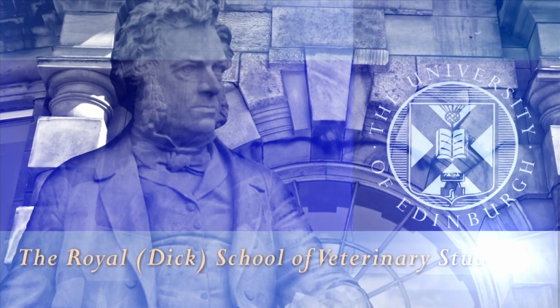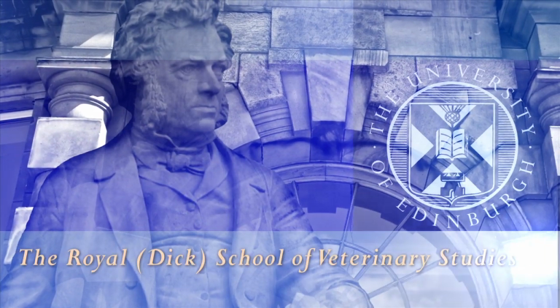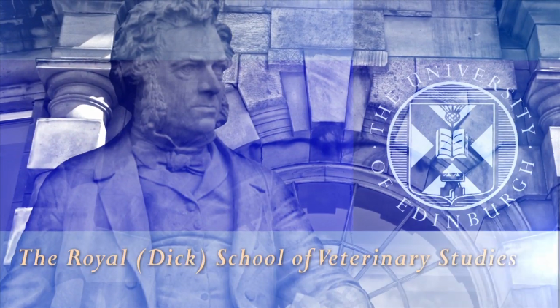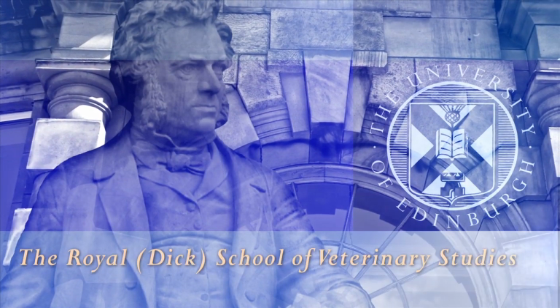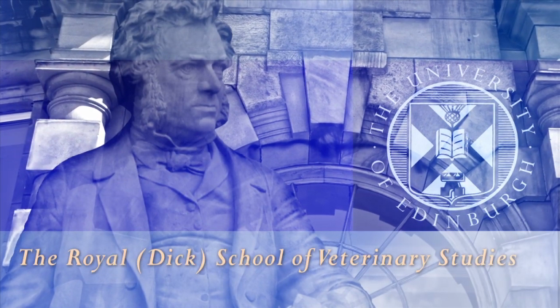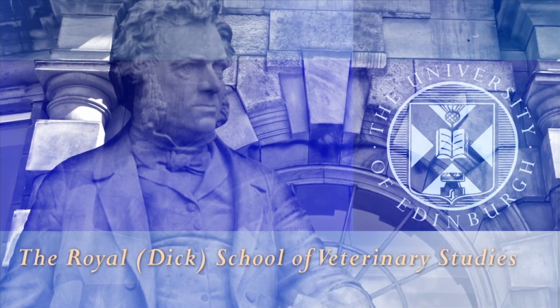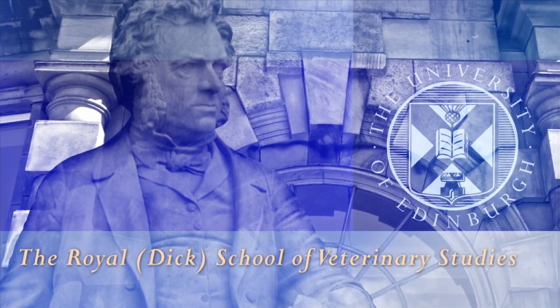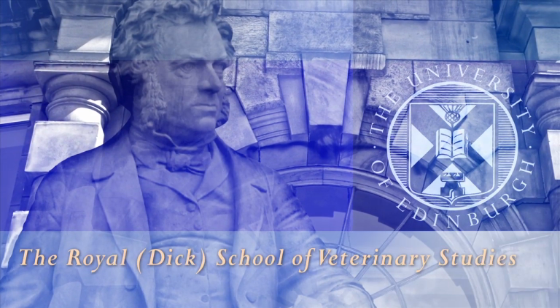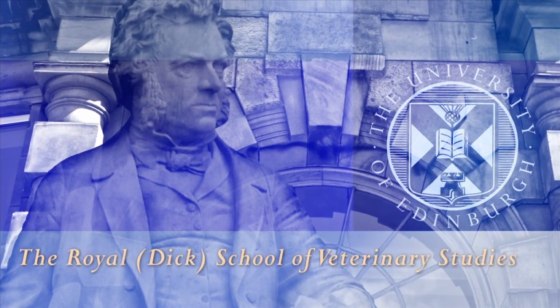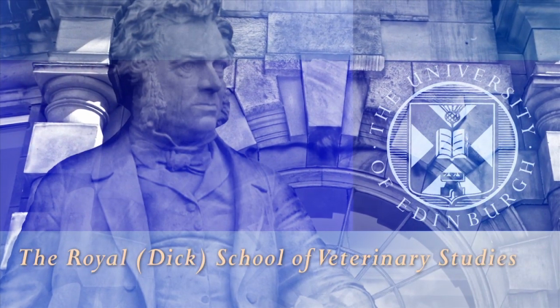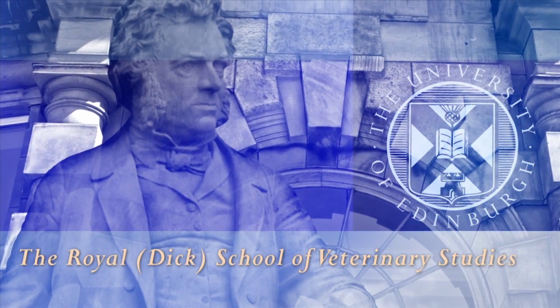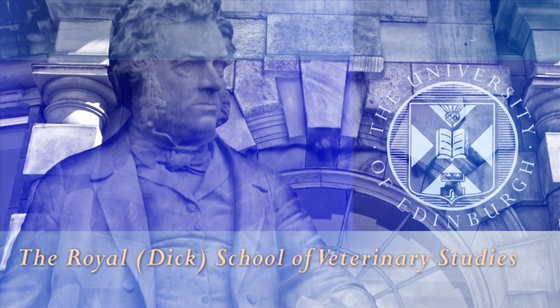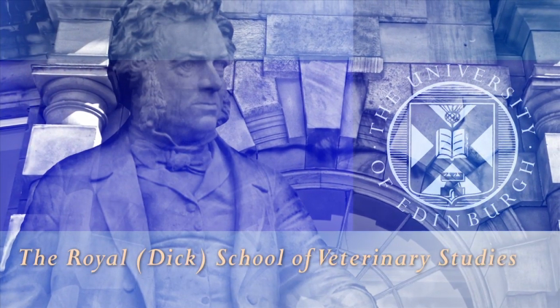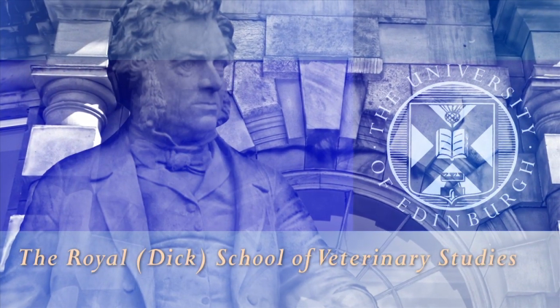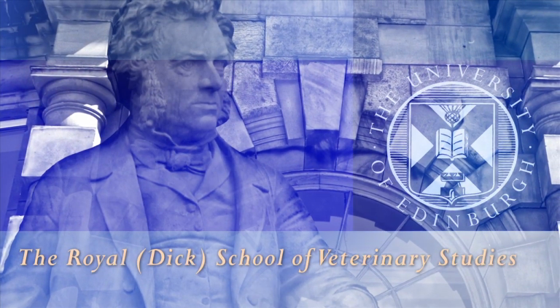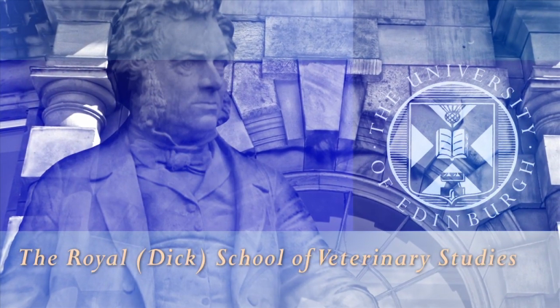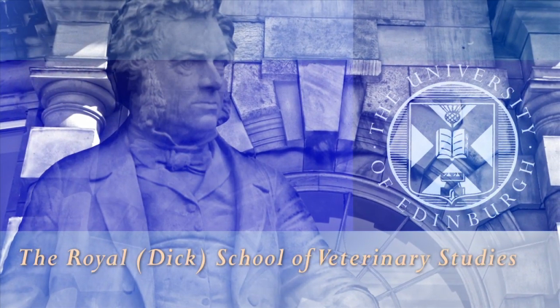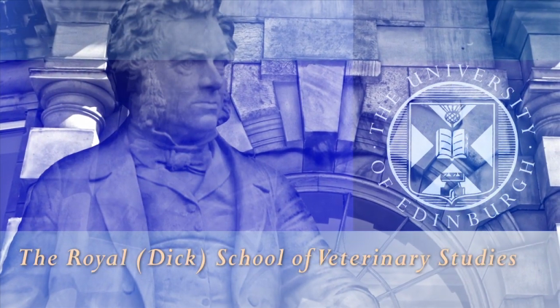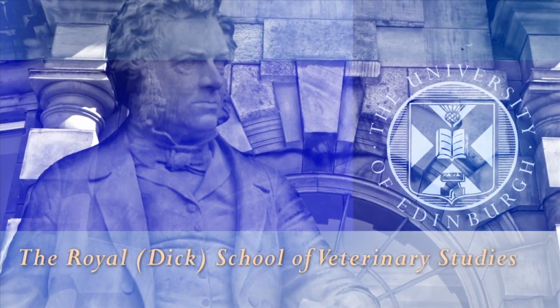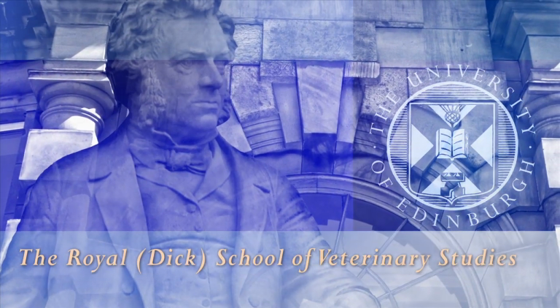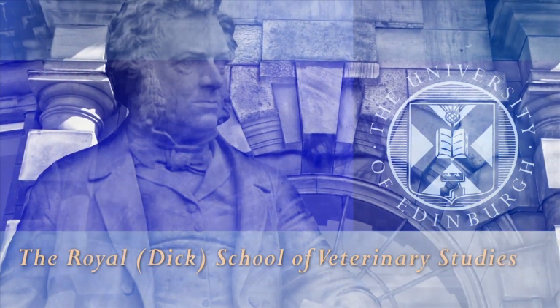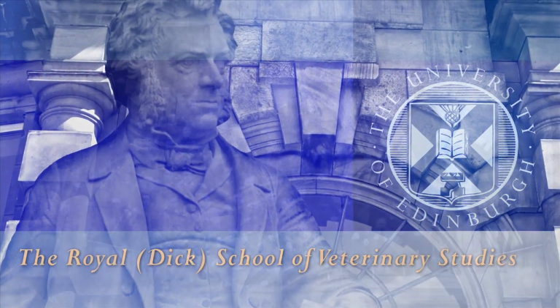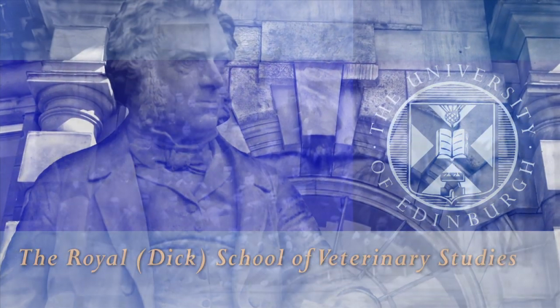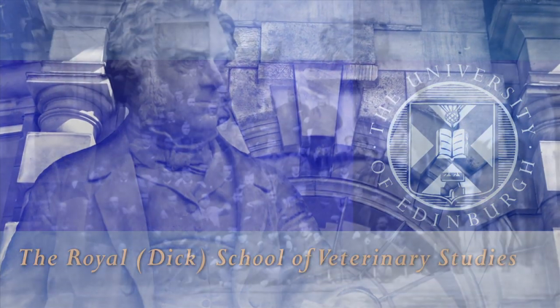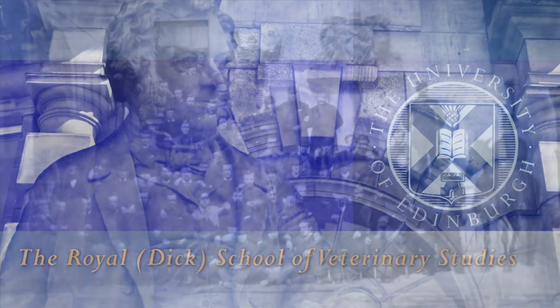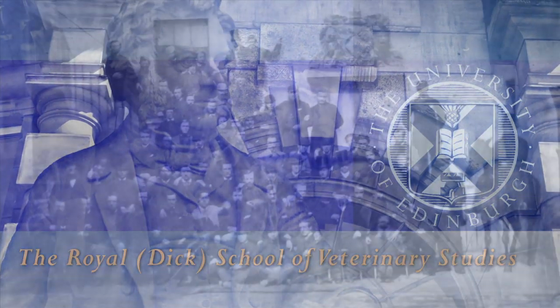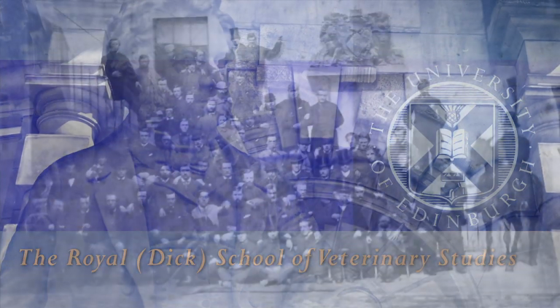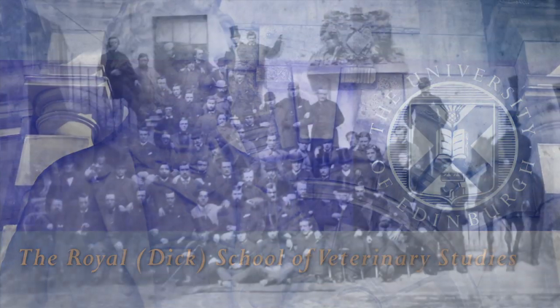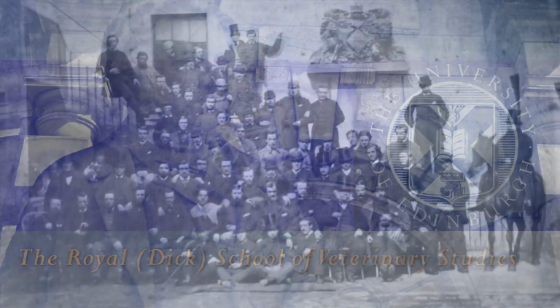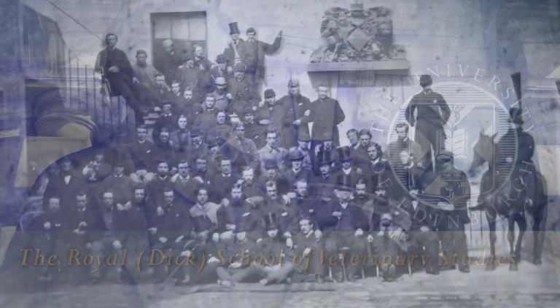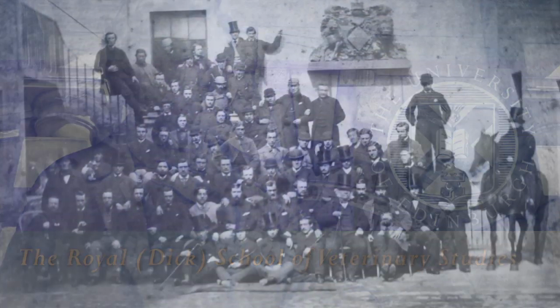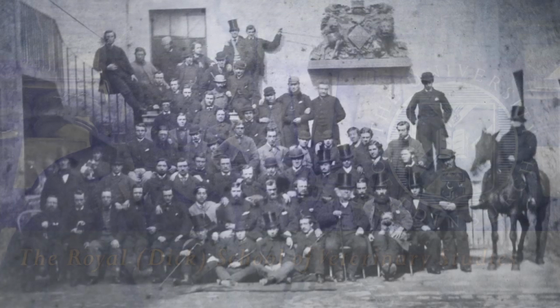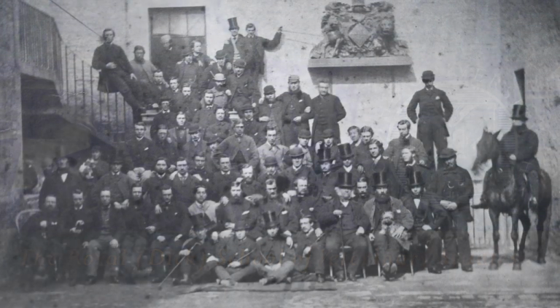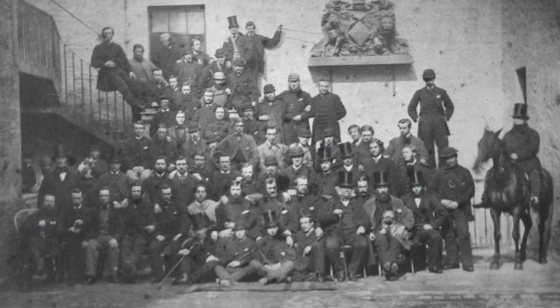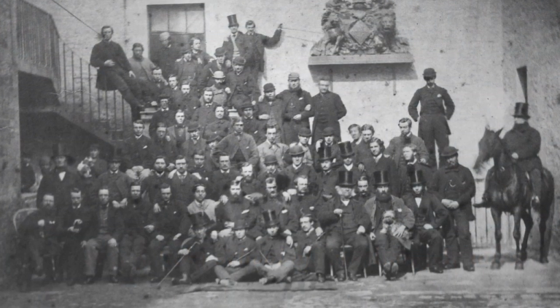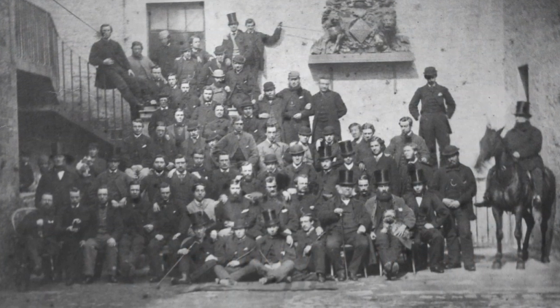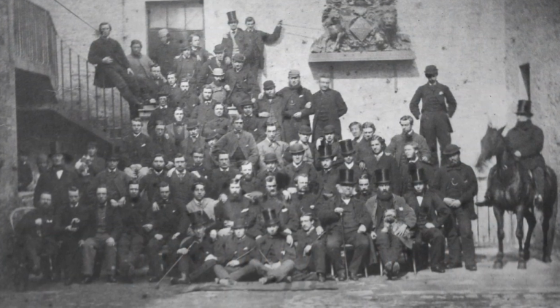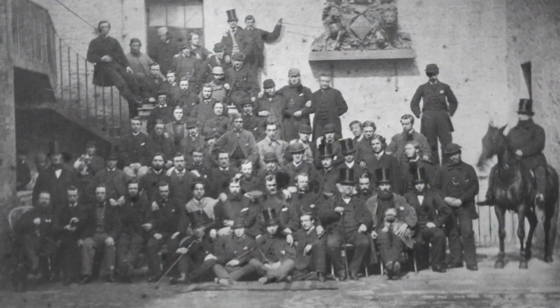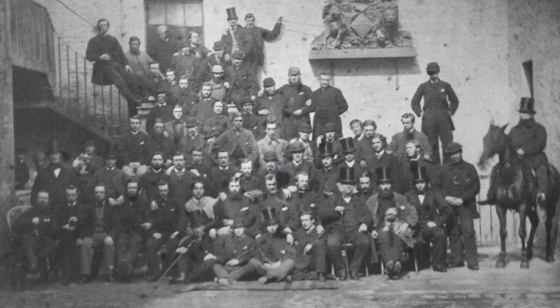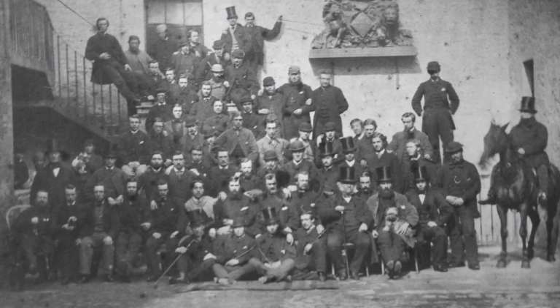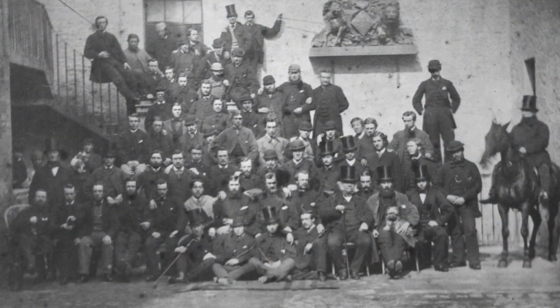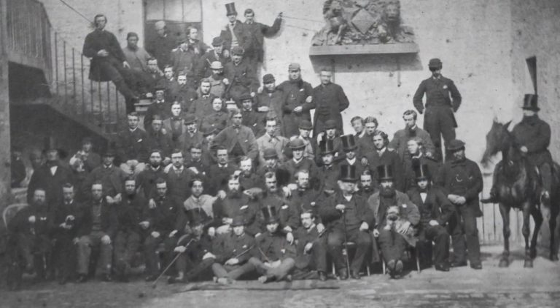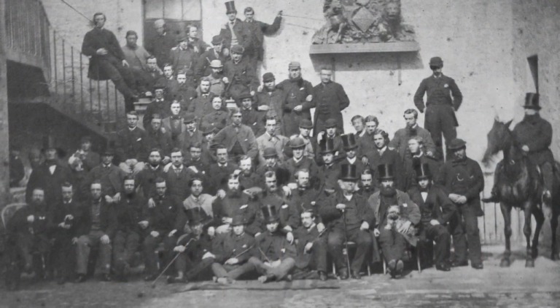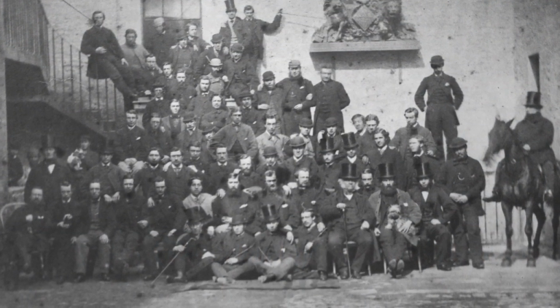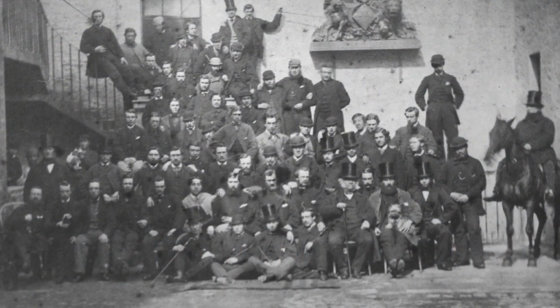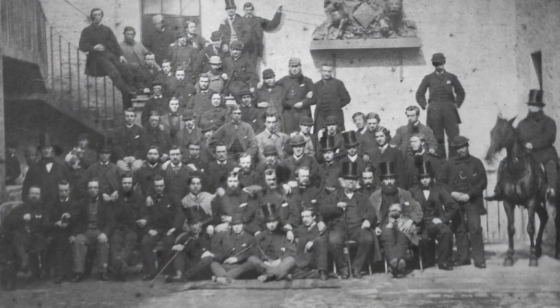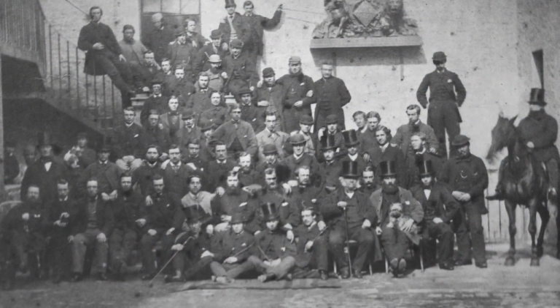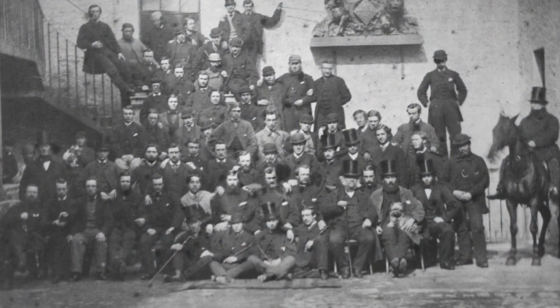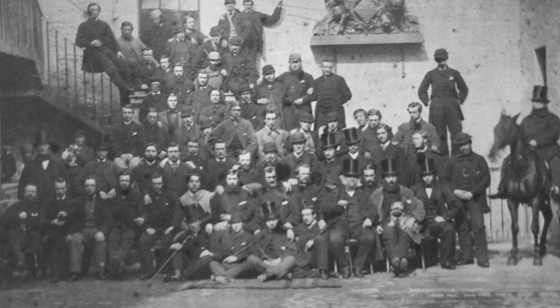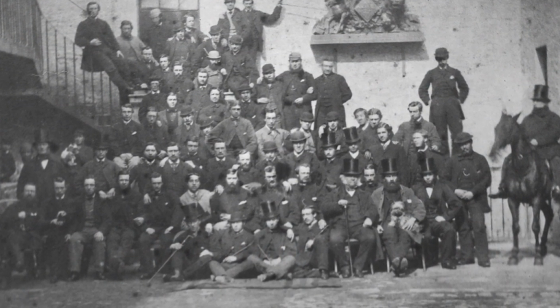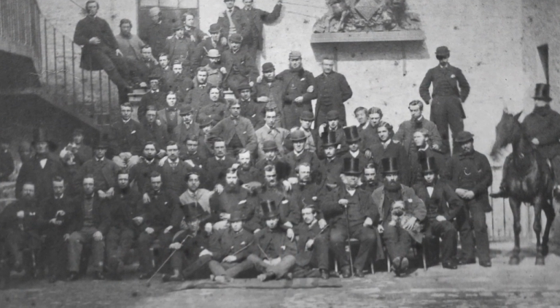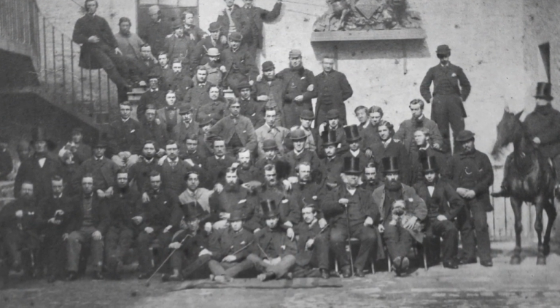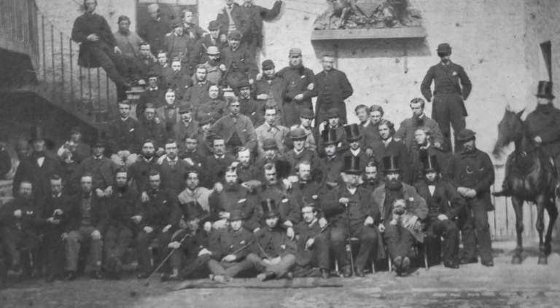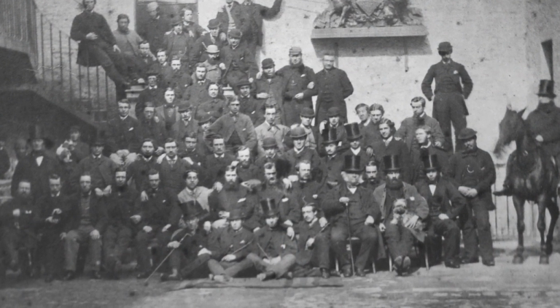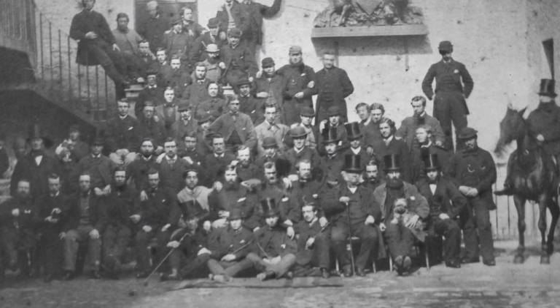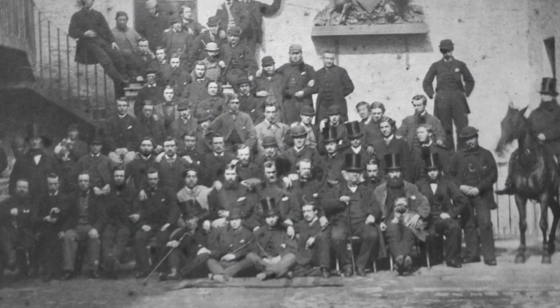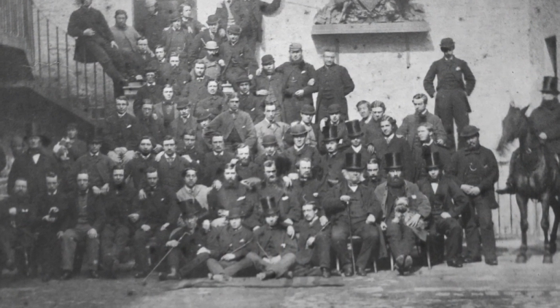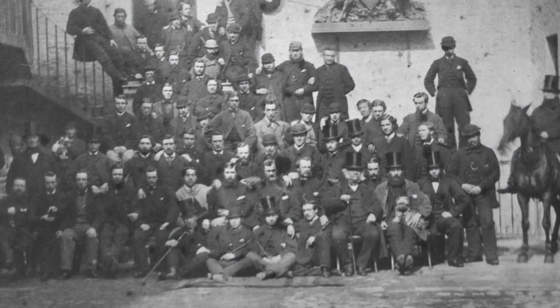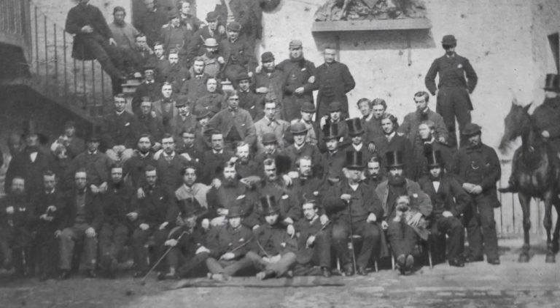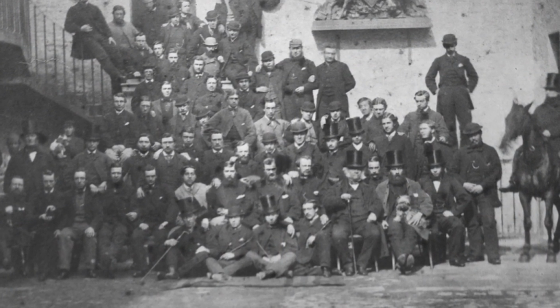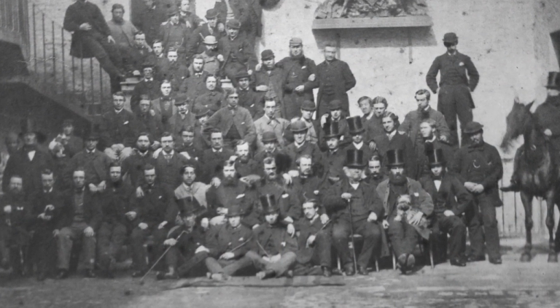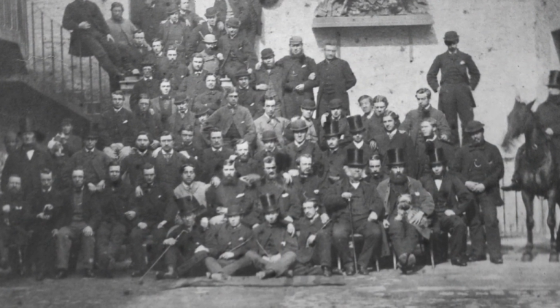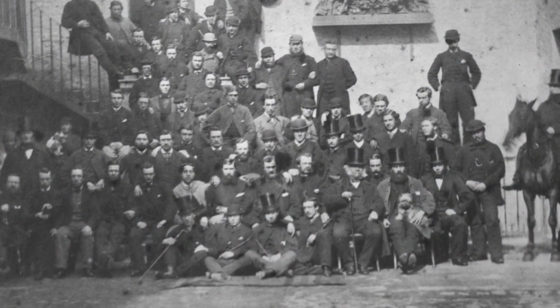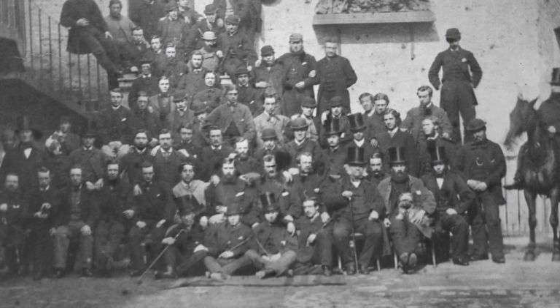The school opened in 1823 and since that time we've had a strong tradition of underpinning teaching with science.